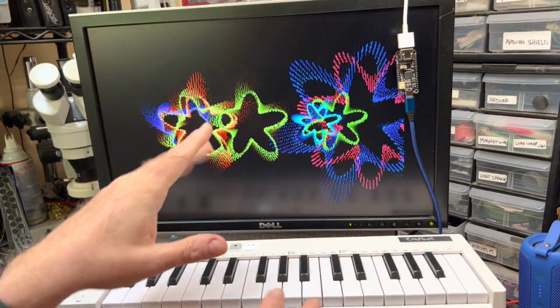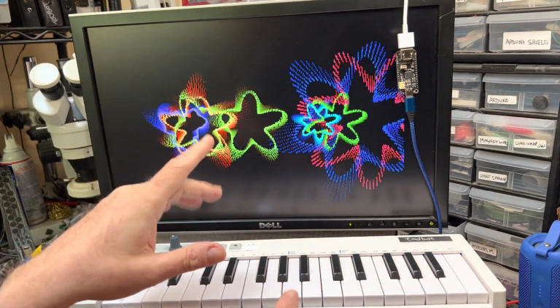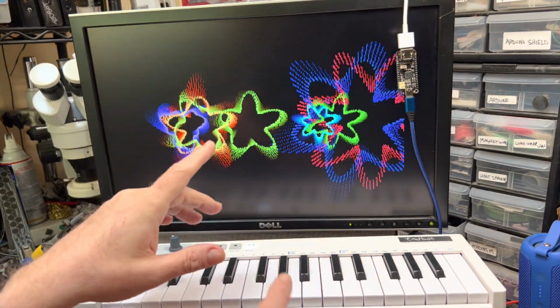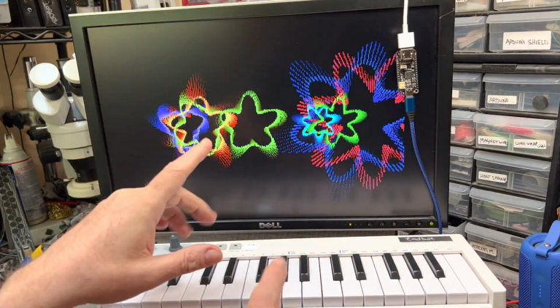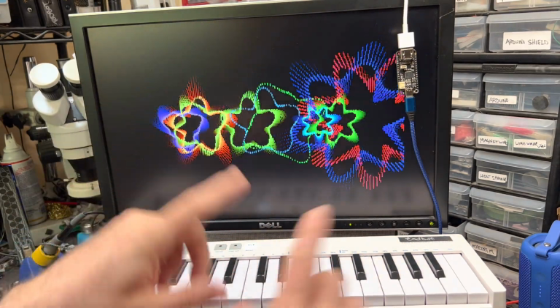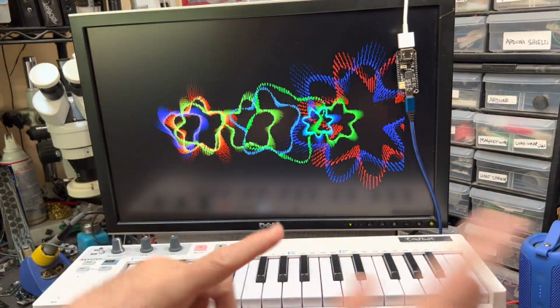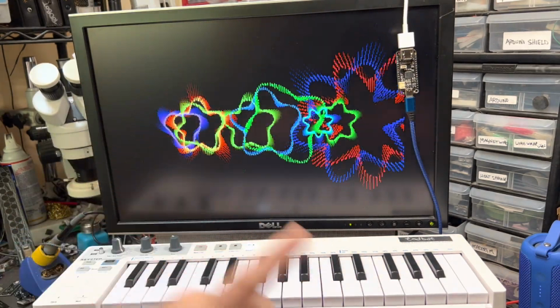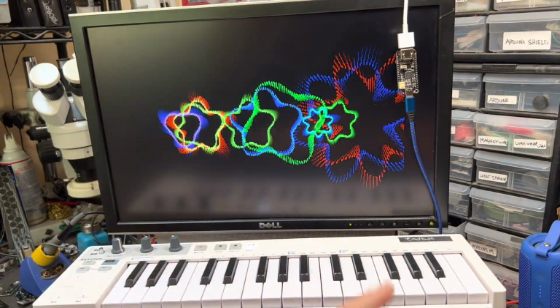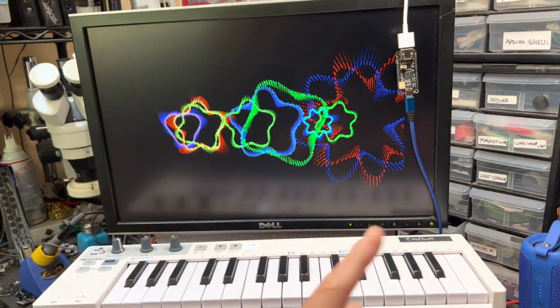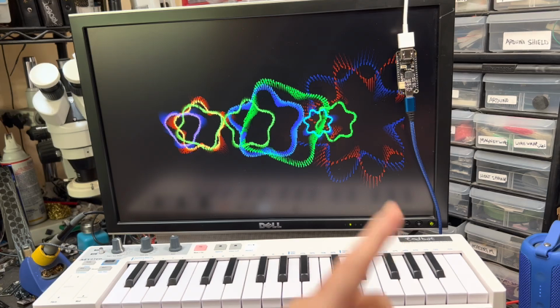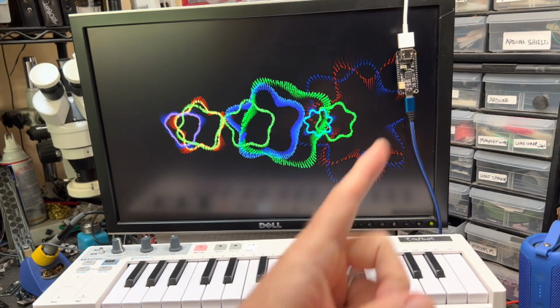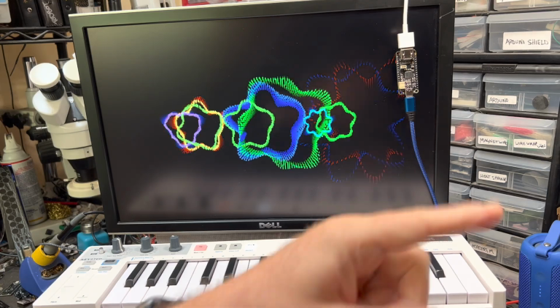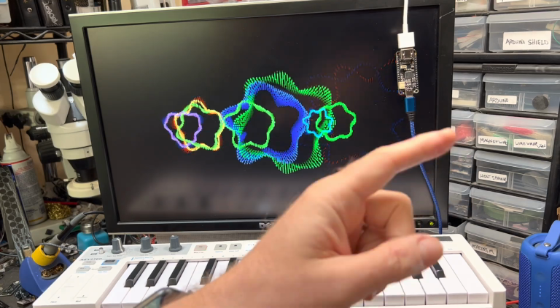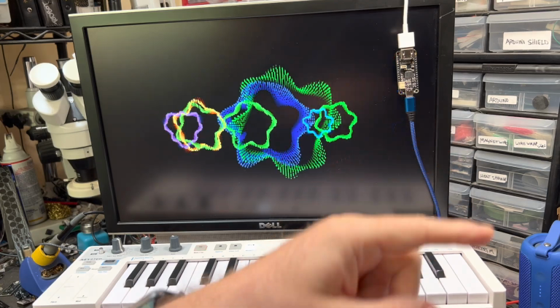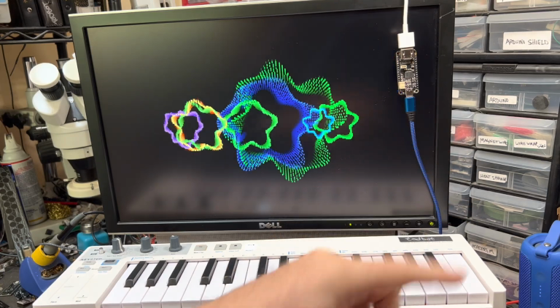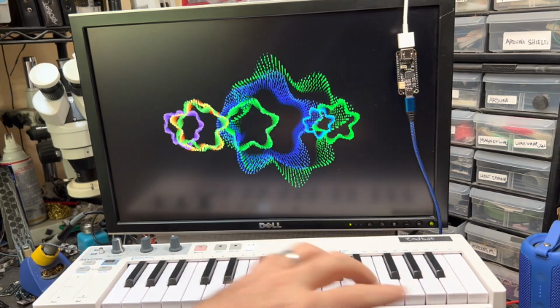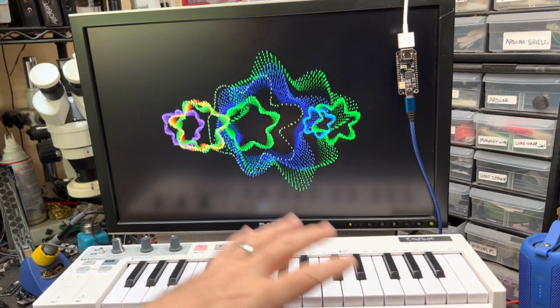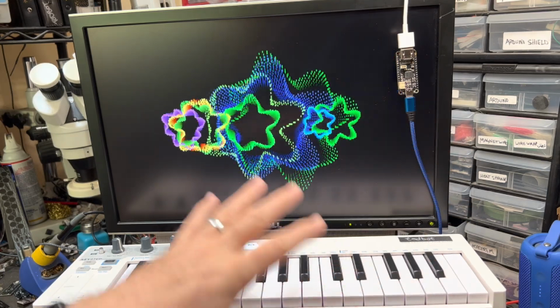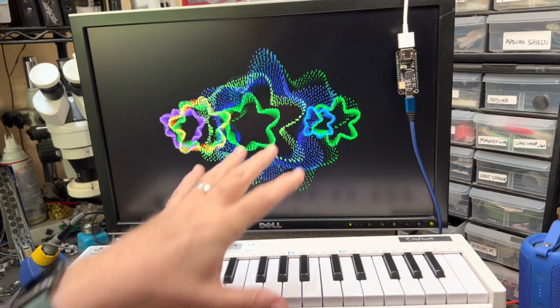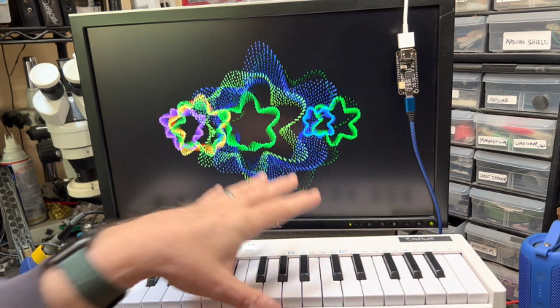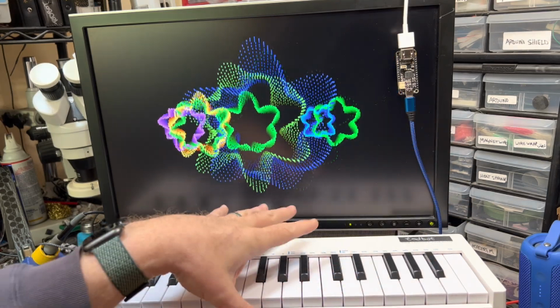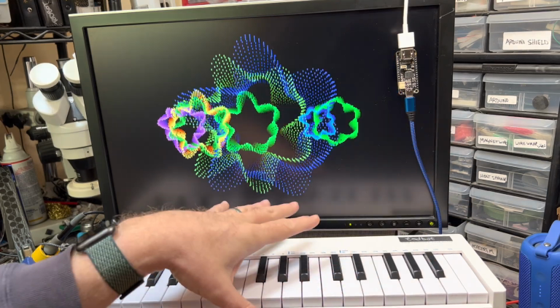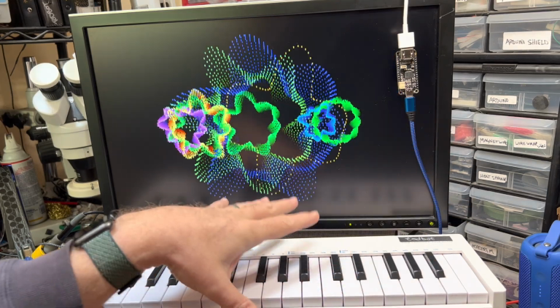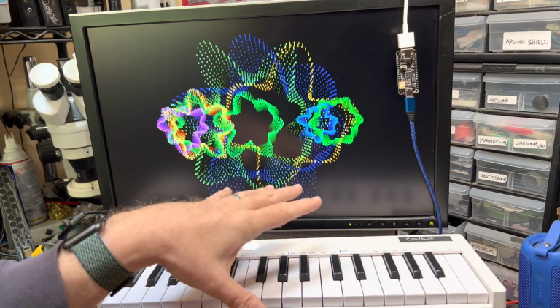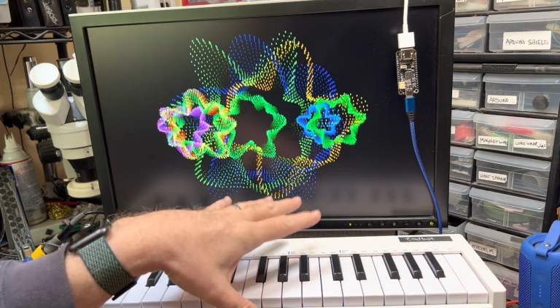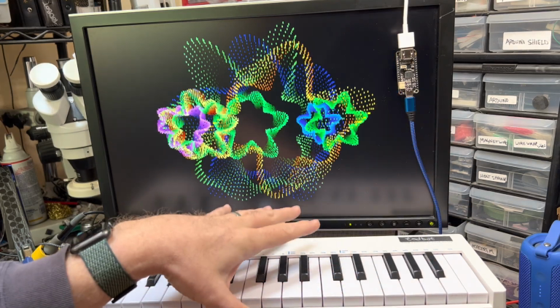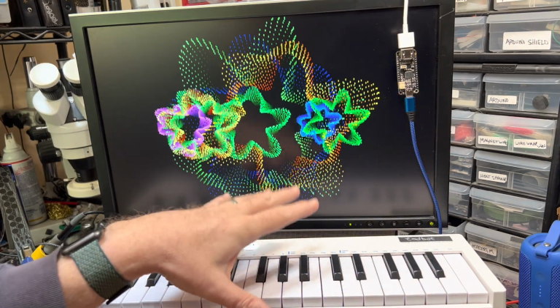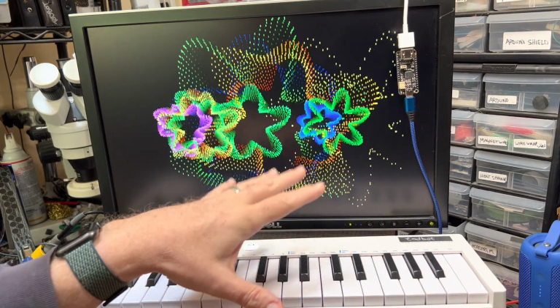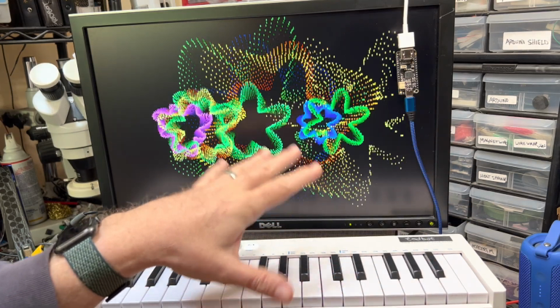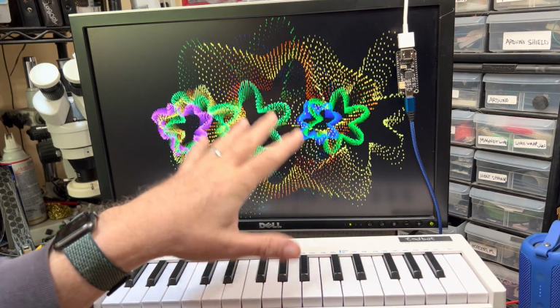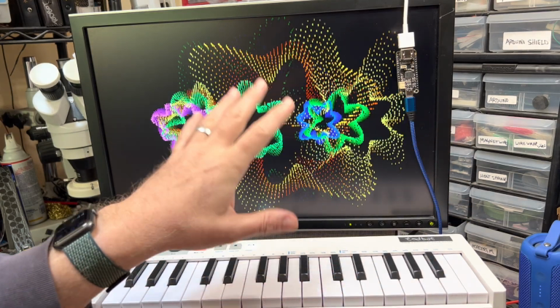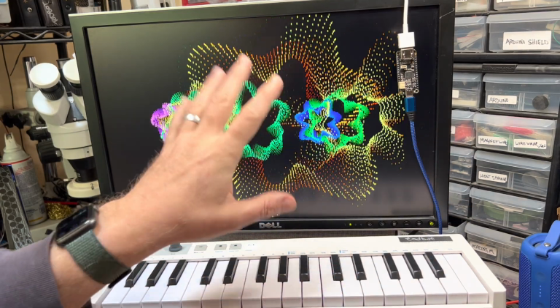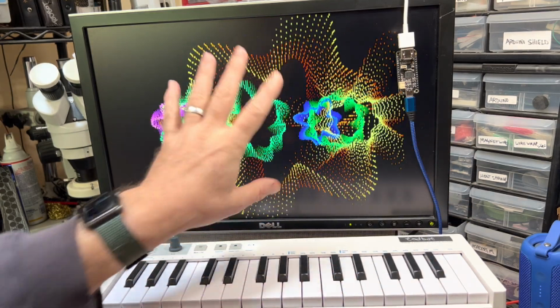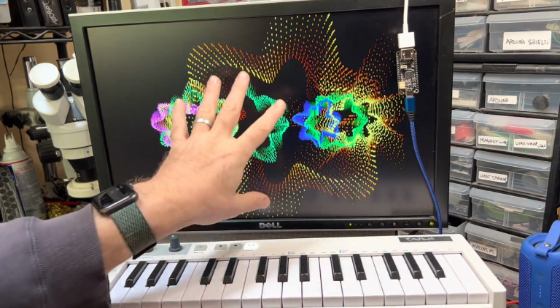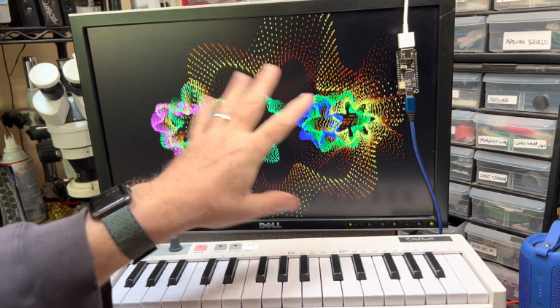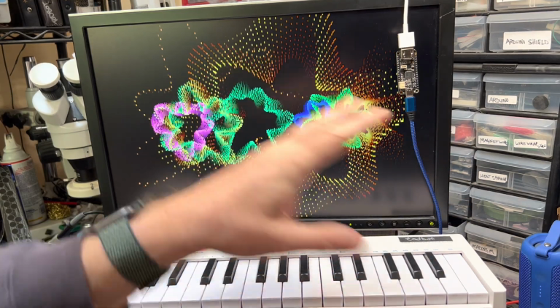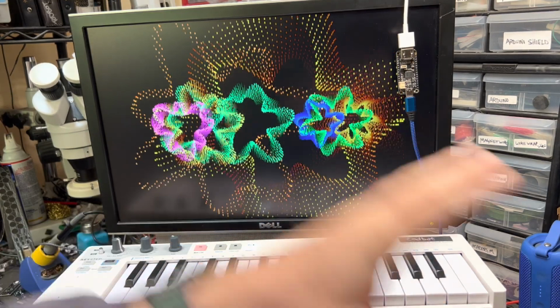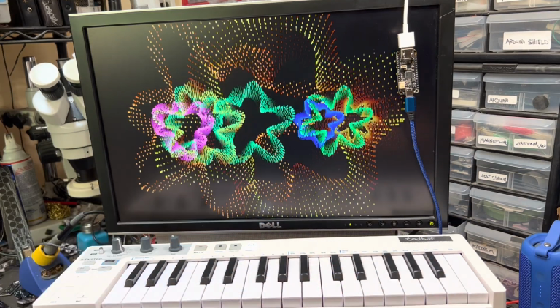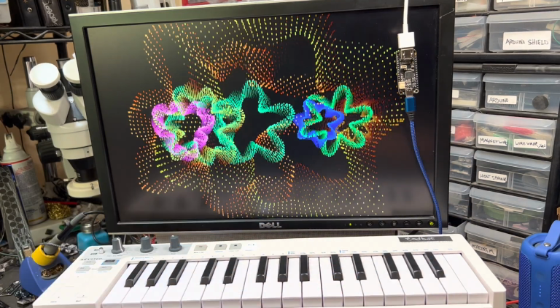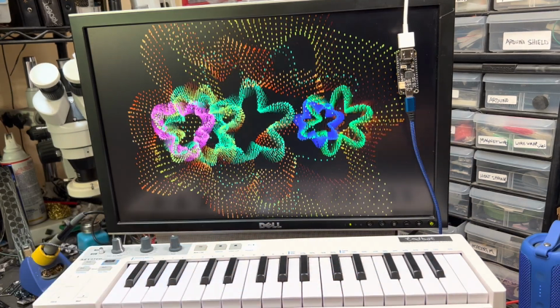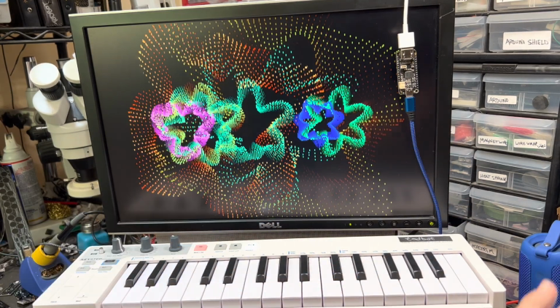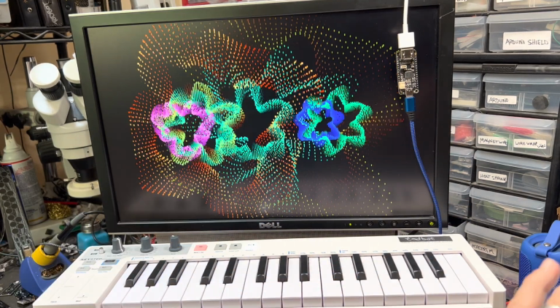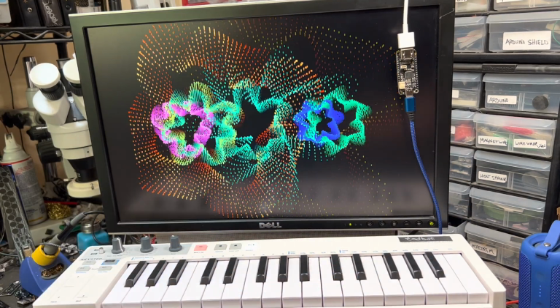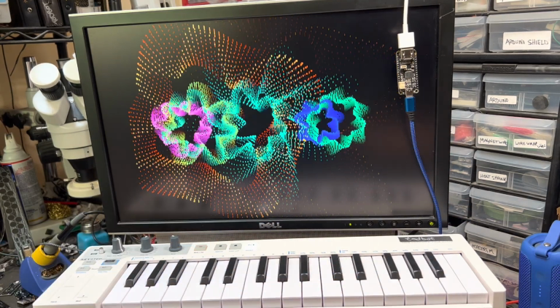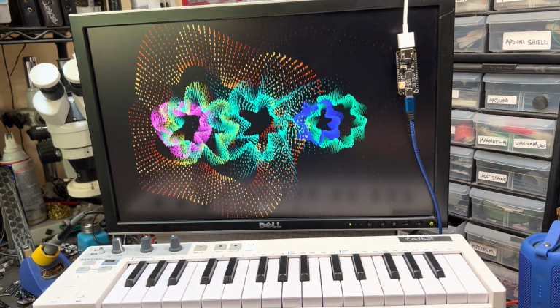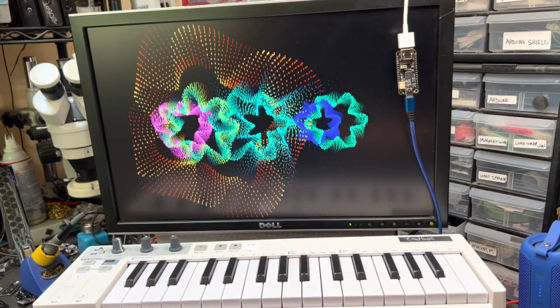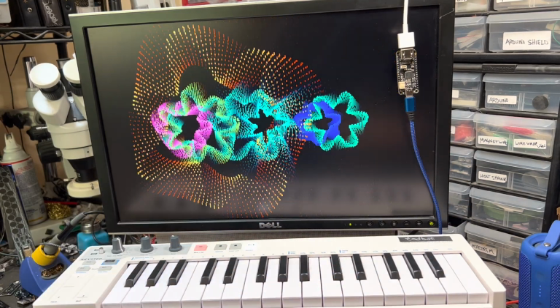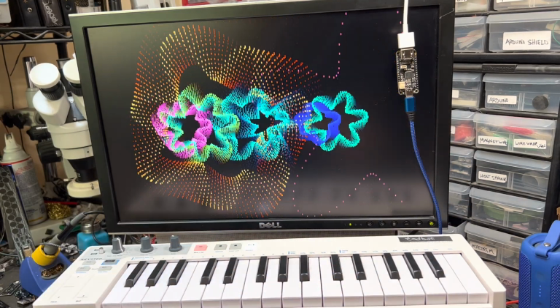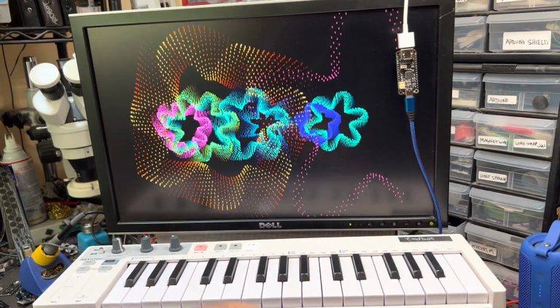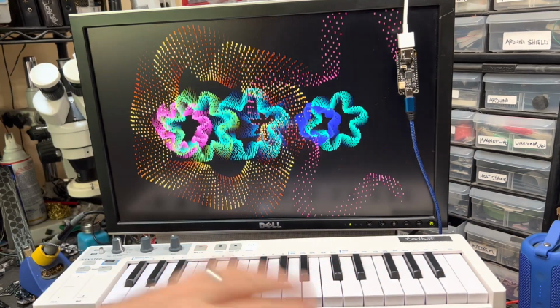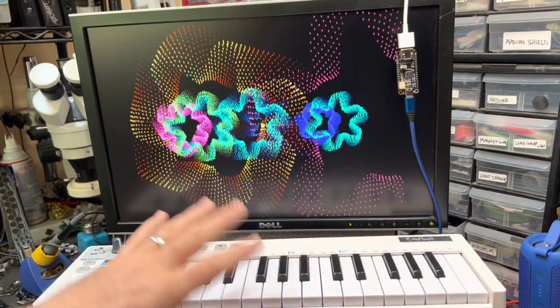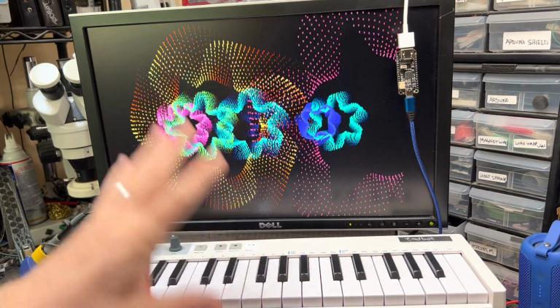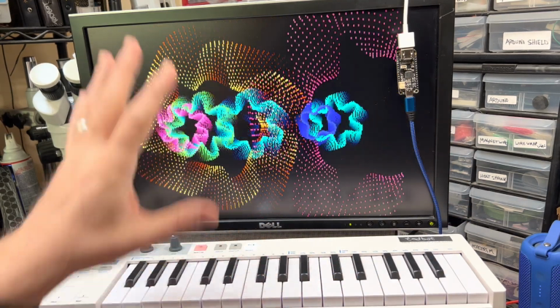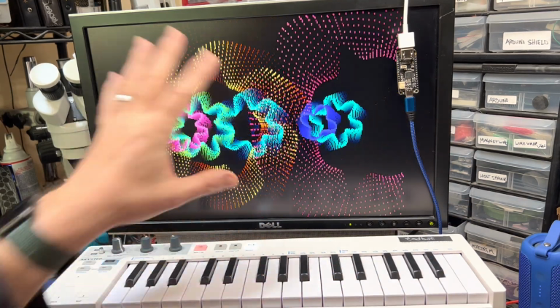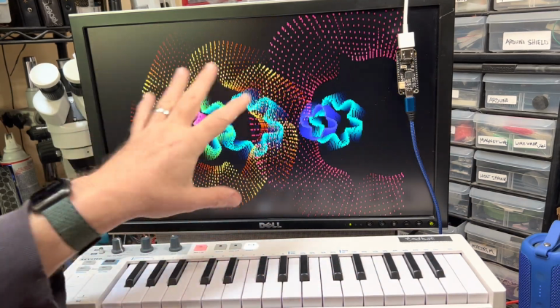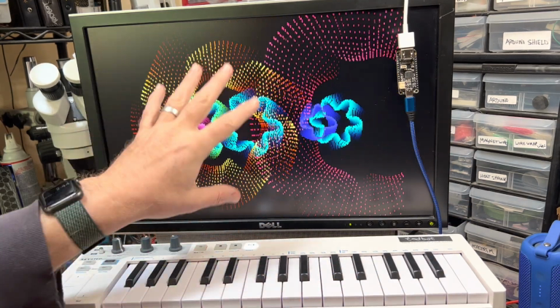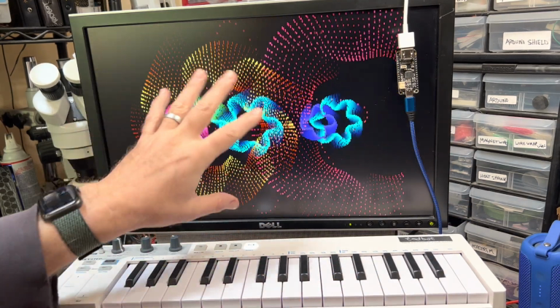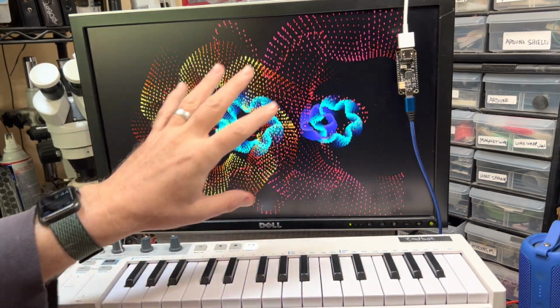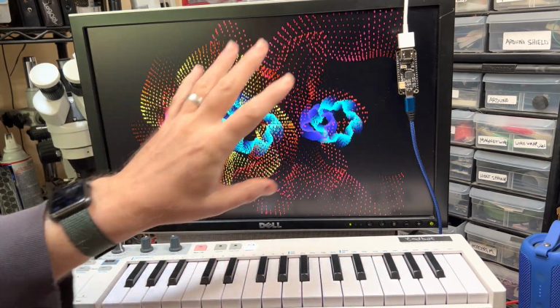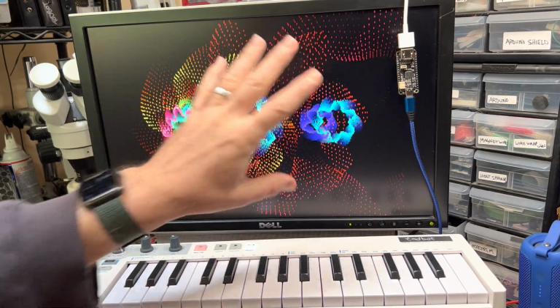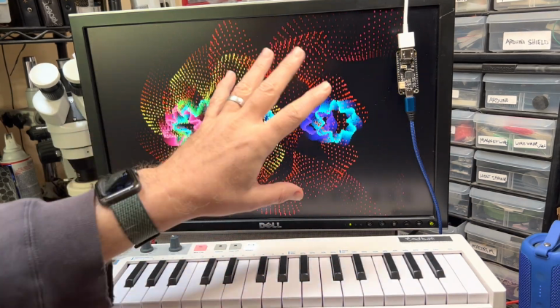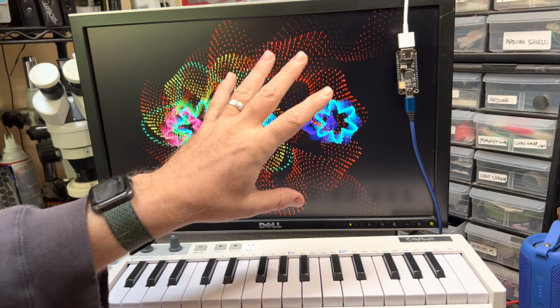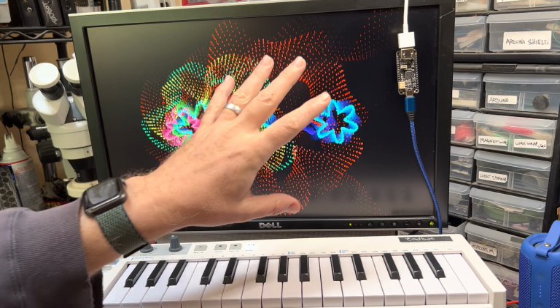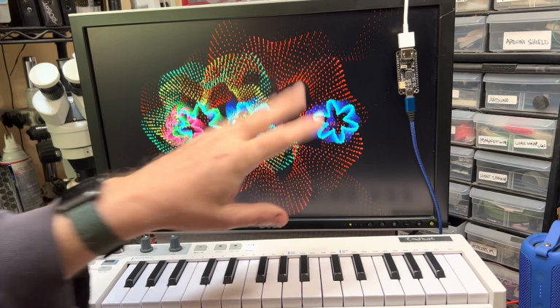There's a synthesizer off screen. This keyboard is controlling both this and the synthesizer. This is currently in the track mode.